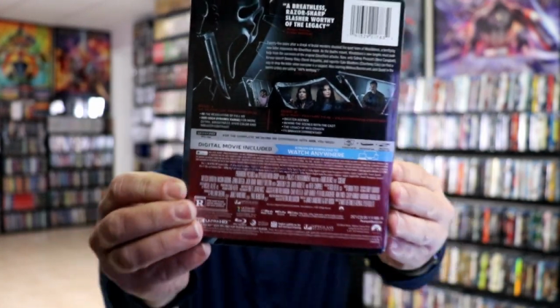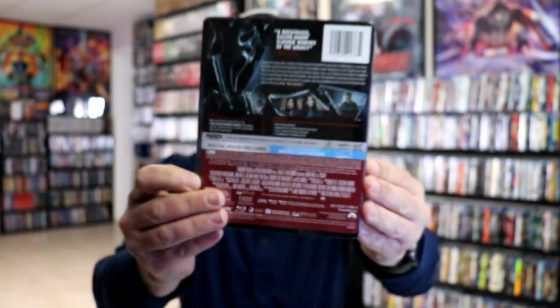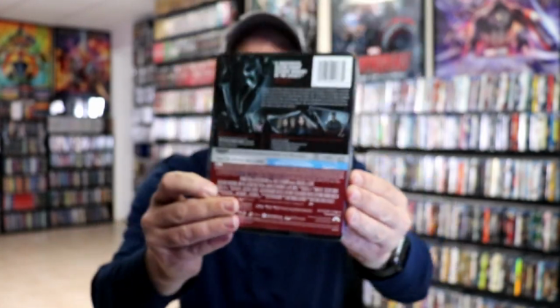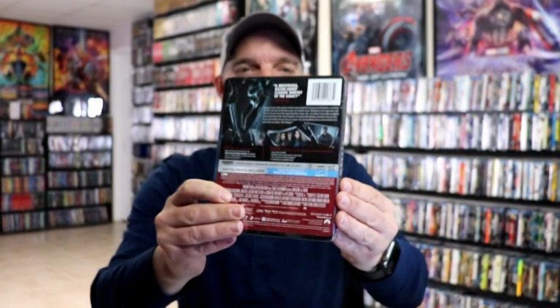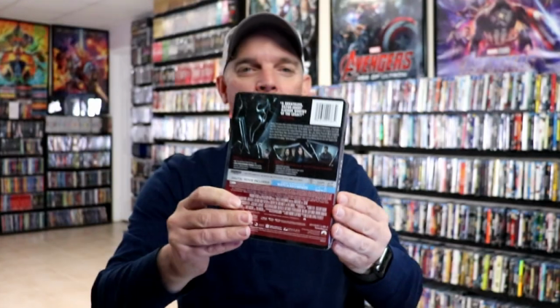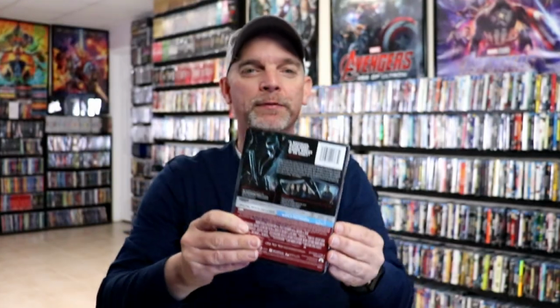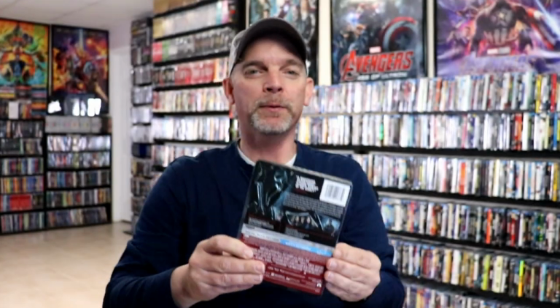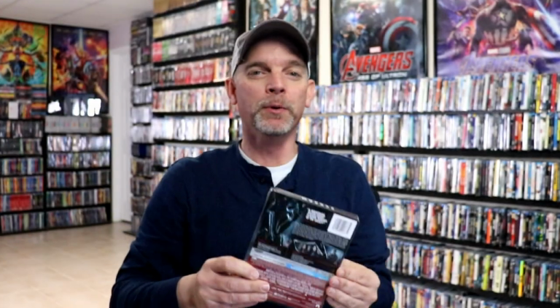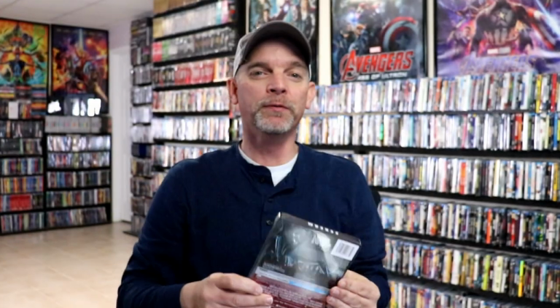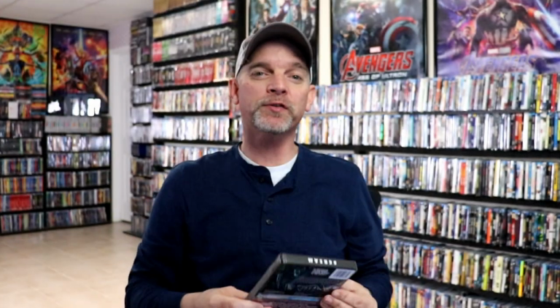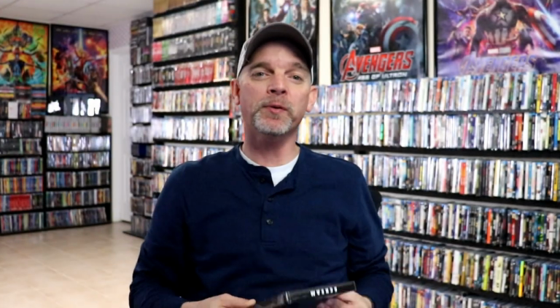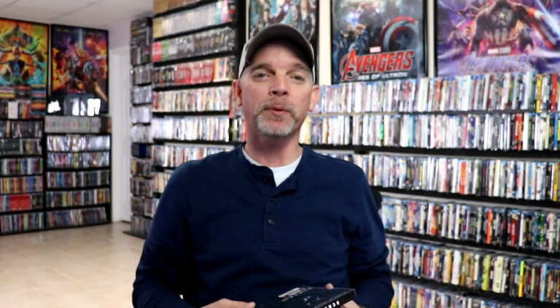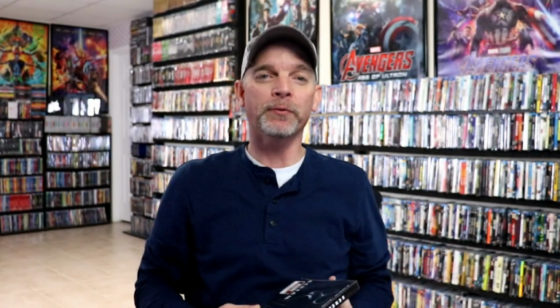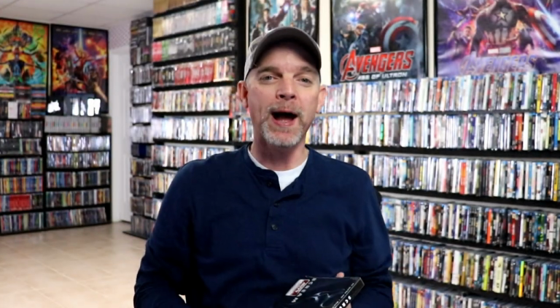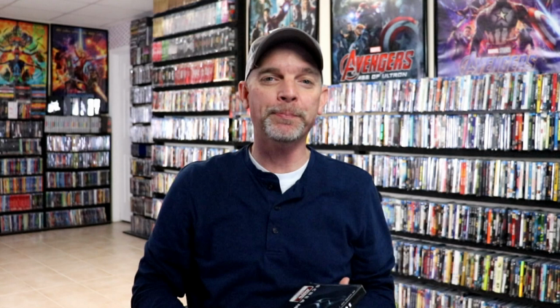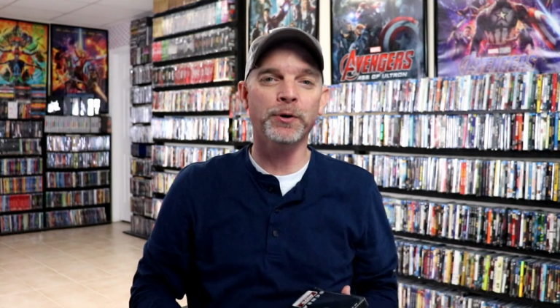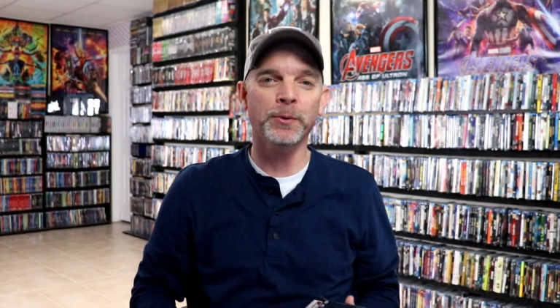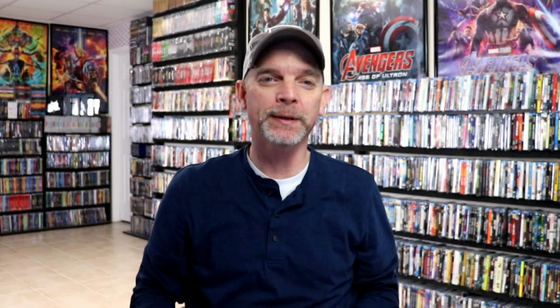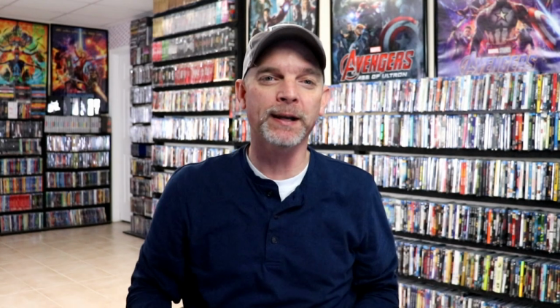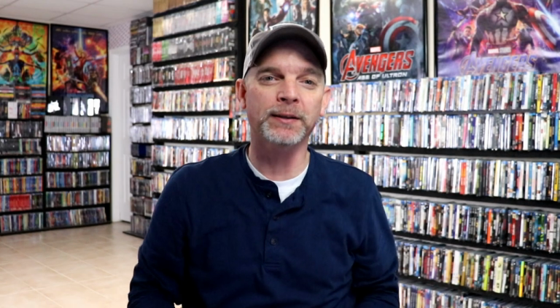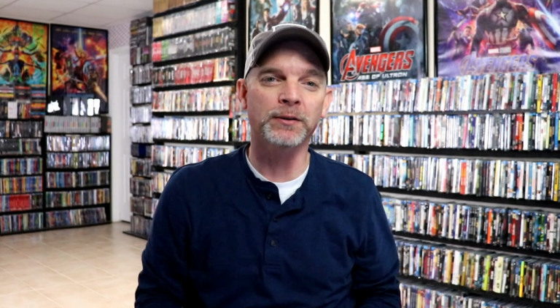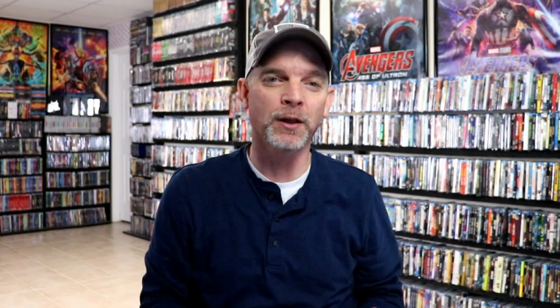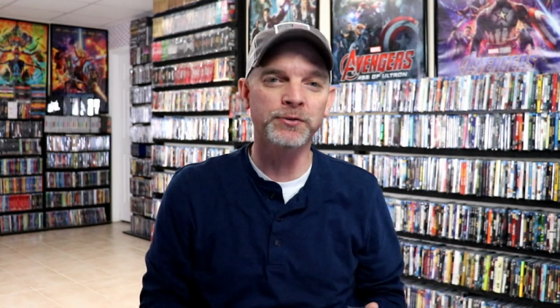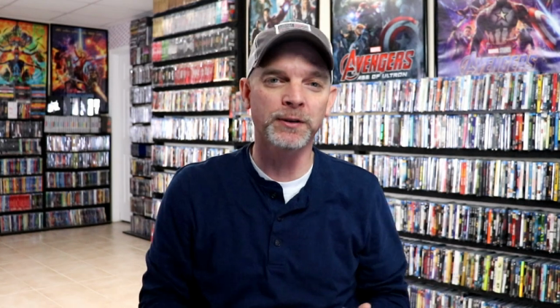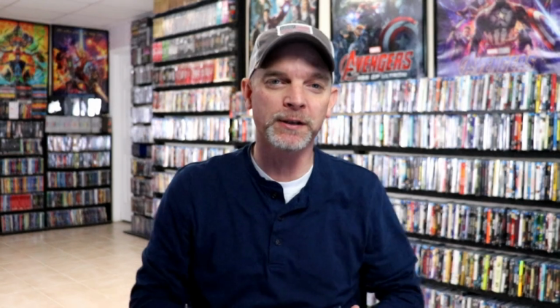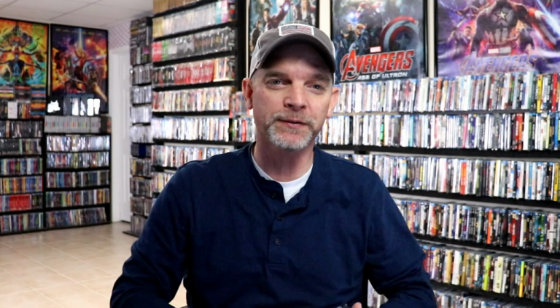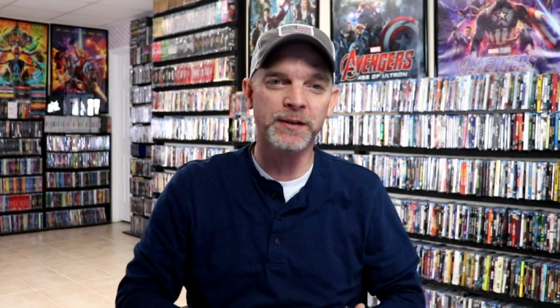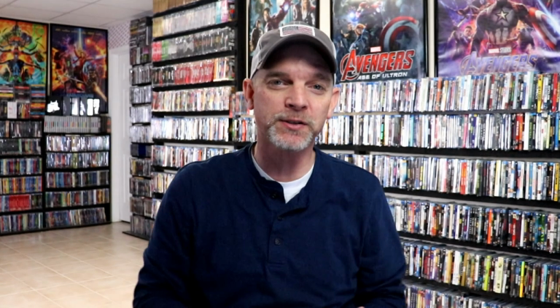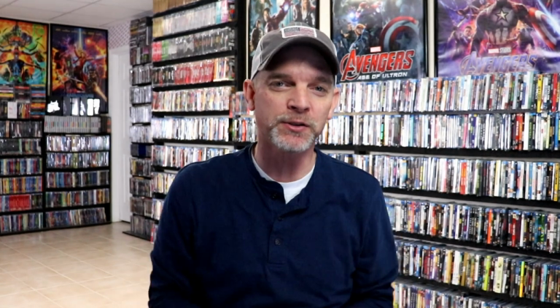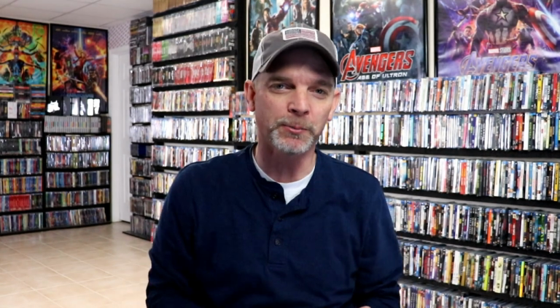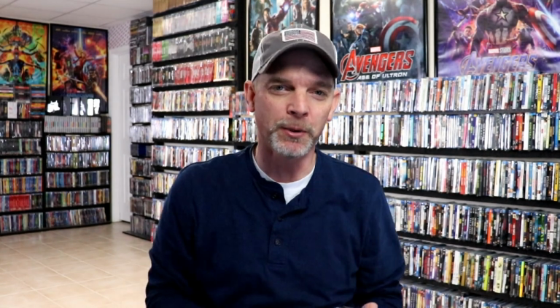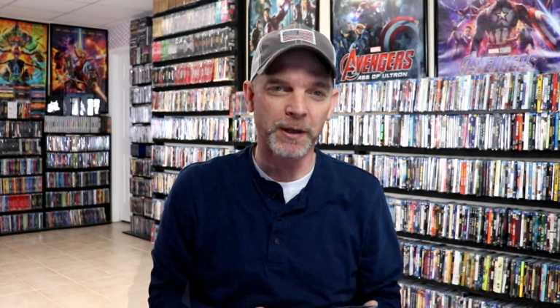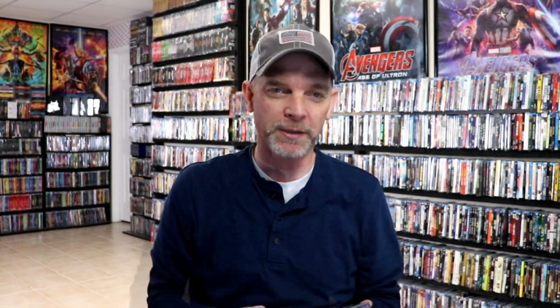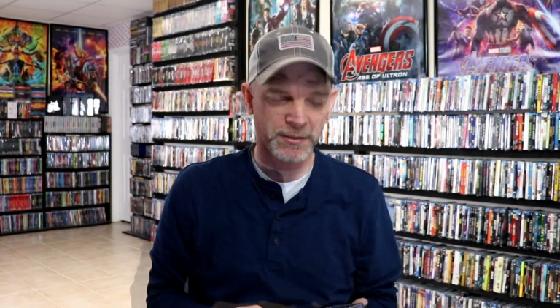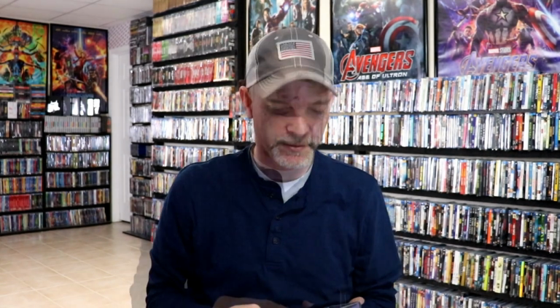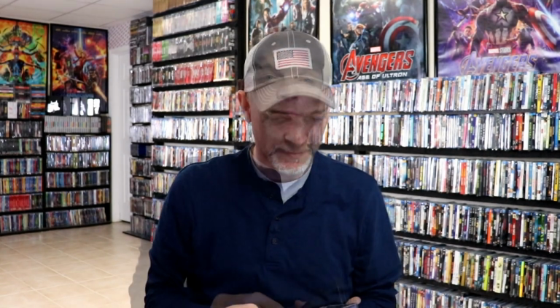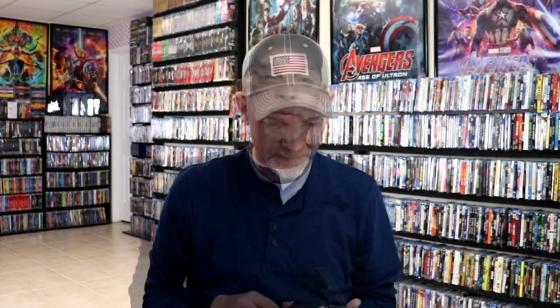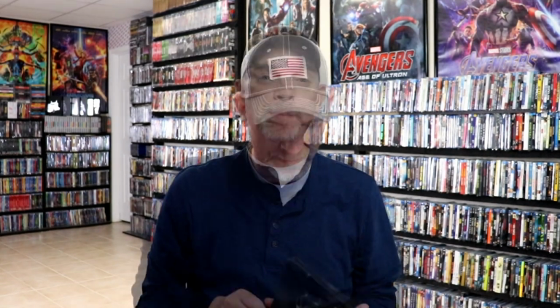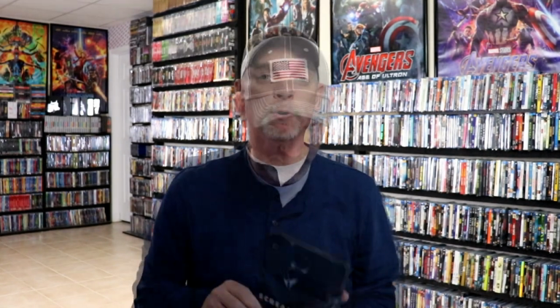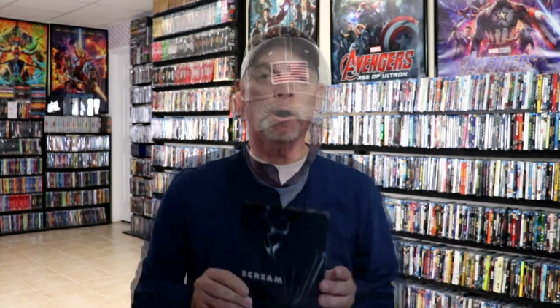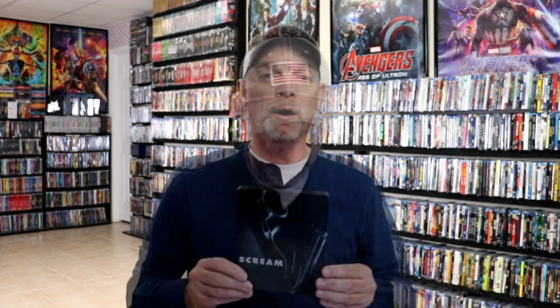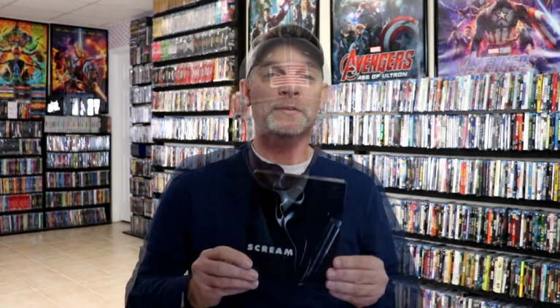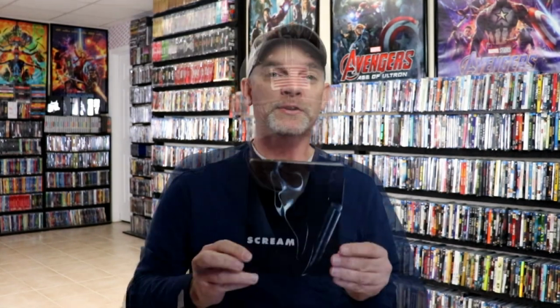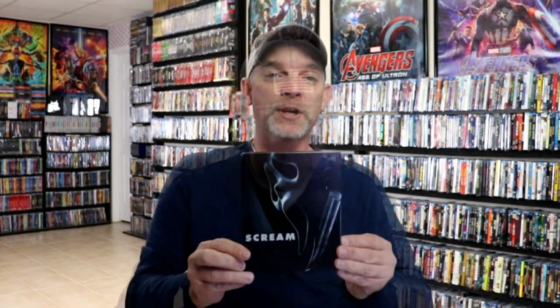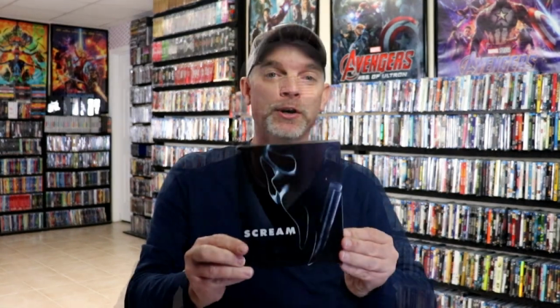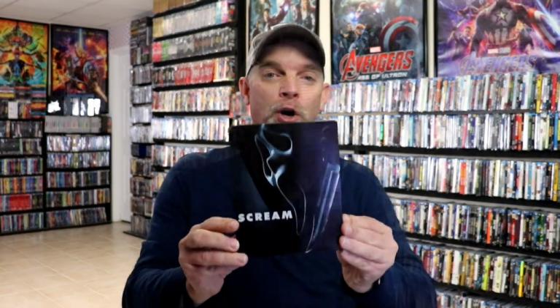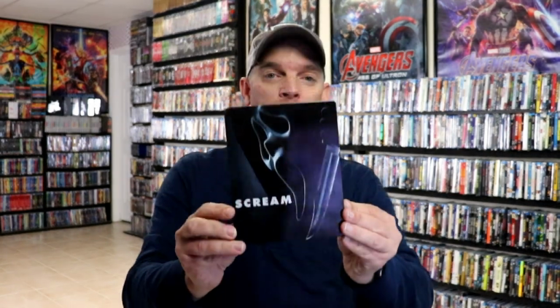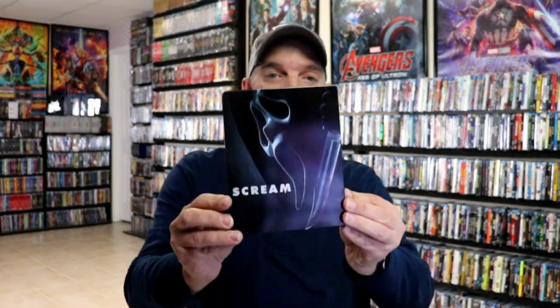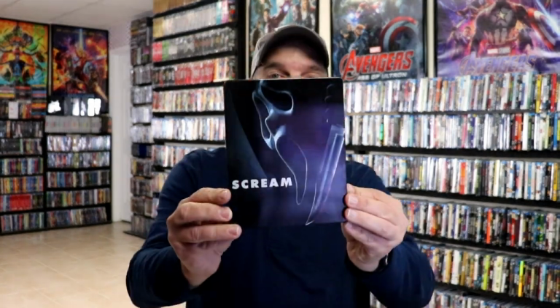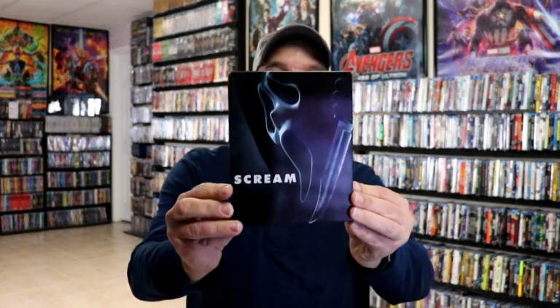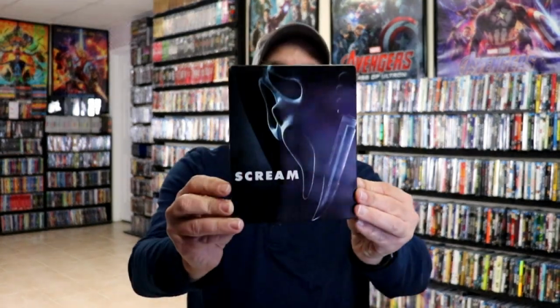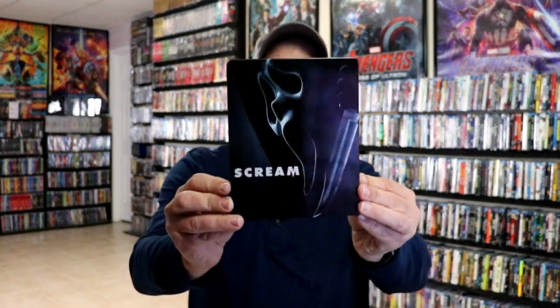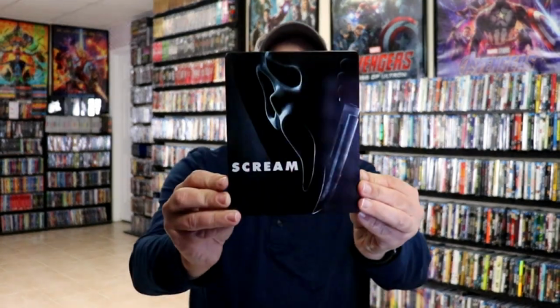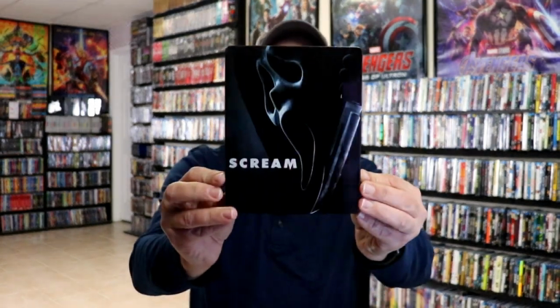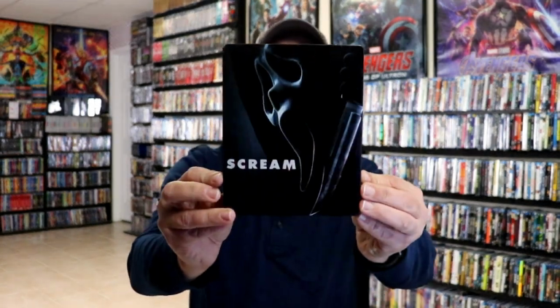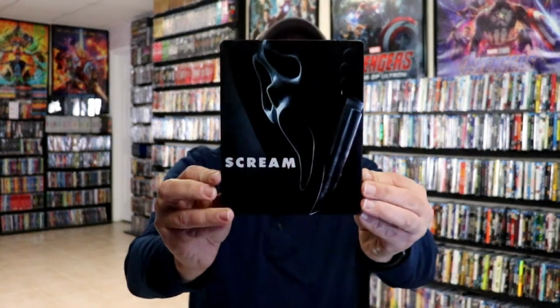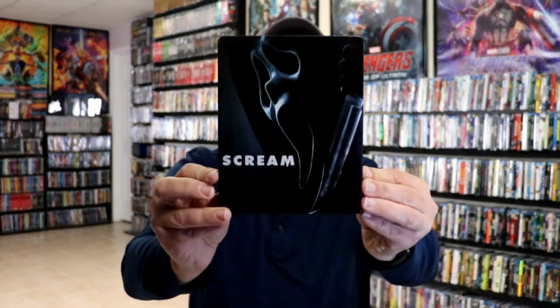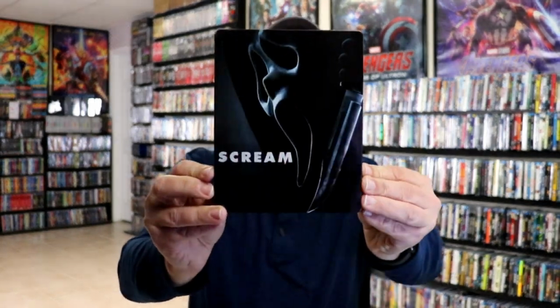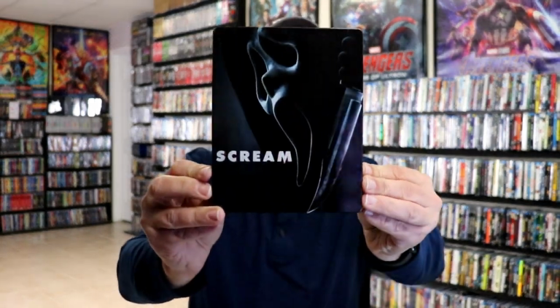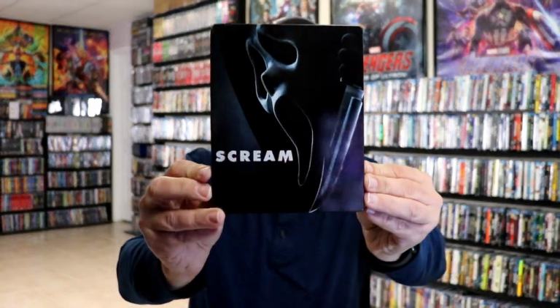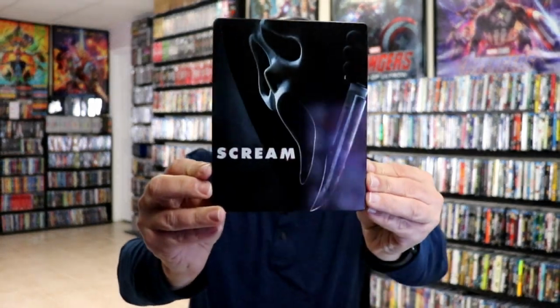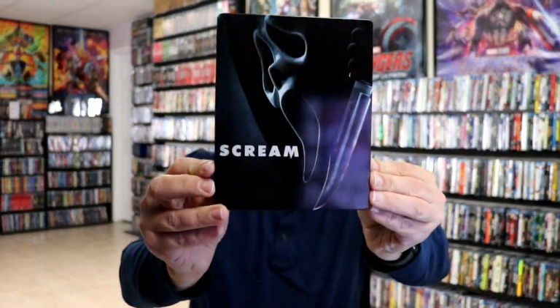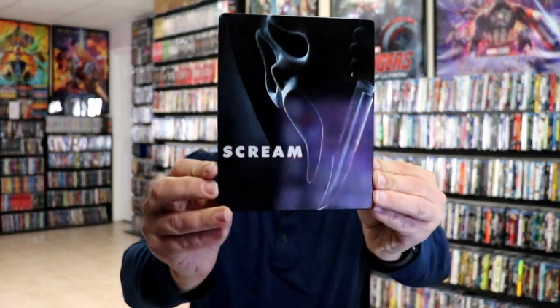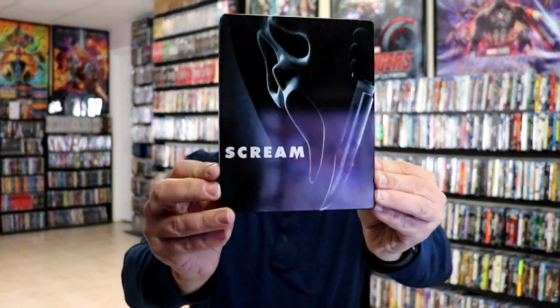I'm going to go ahead and remove this from the wrapper and we can take a closer look at this steelbook. We've got the wrapper off and the J card removed. Here's the front of the steelbook.